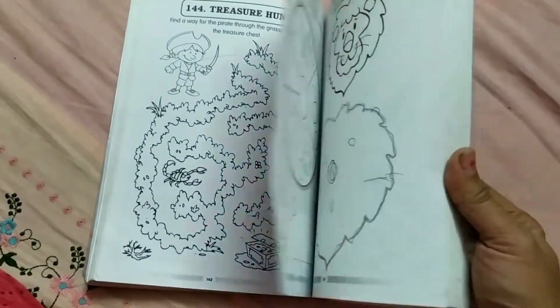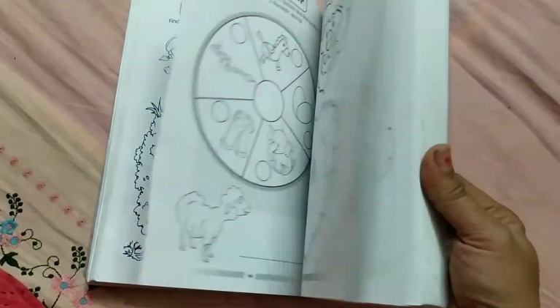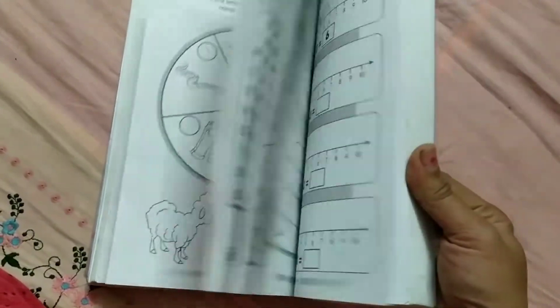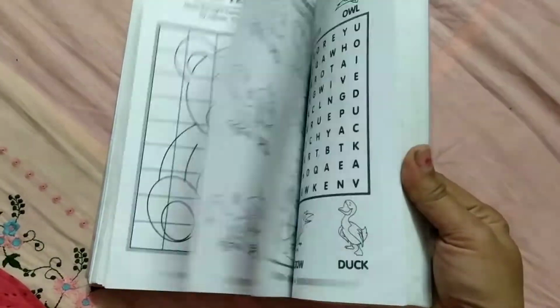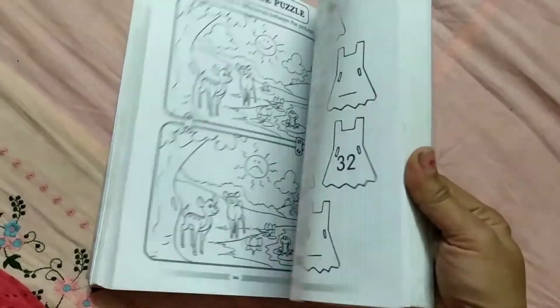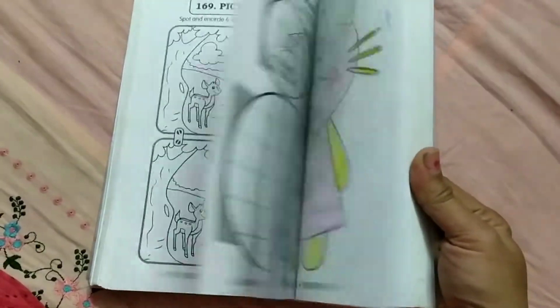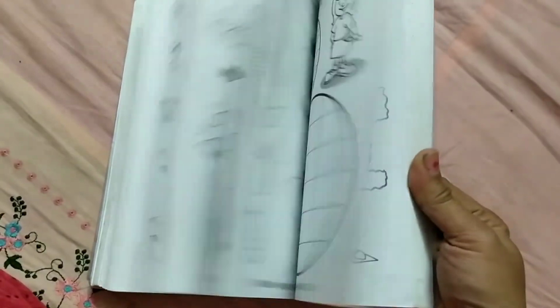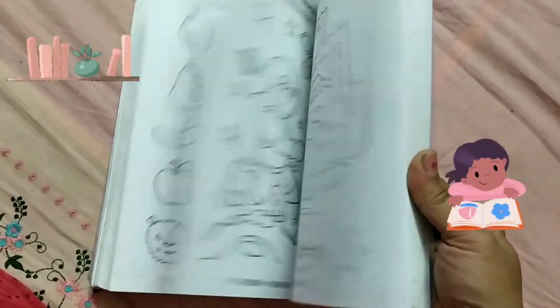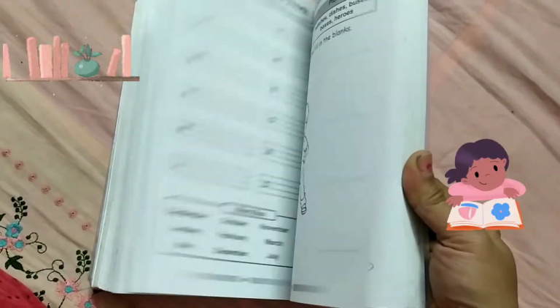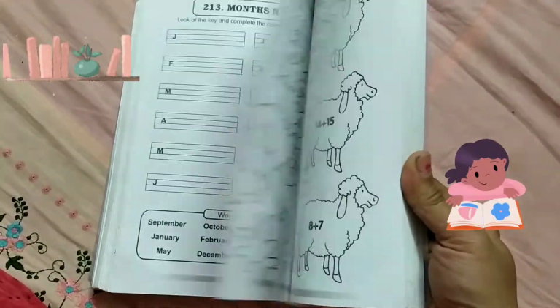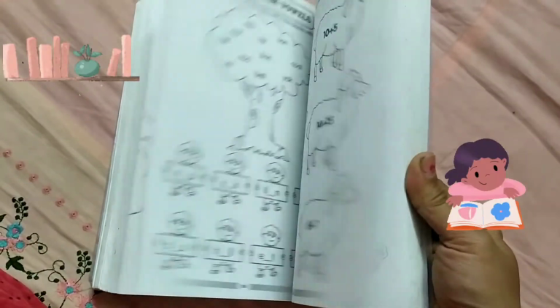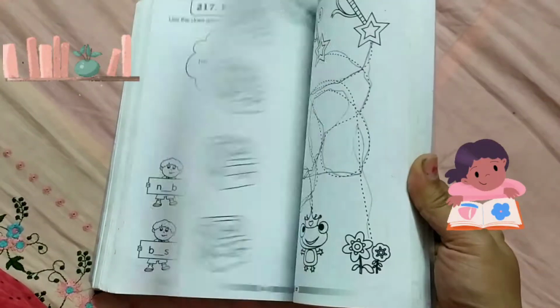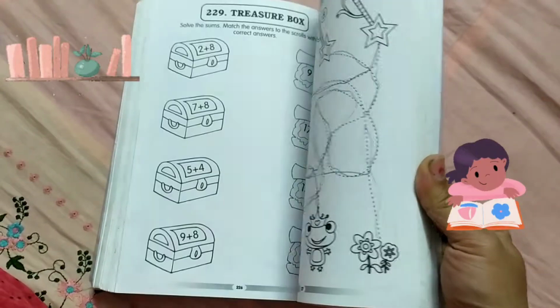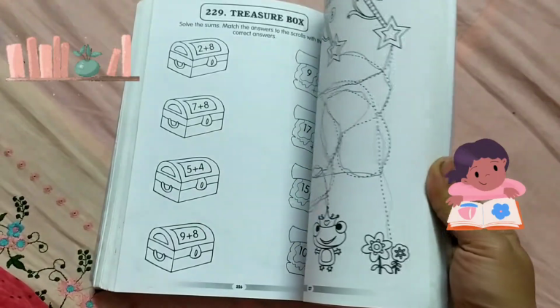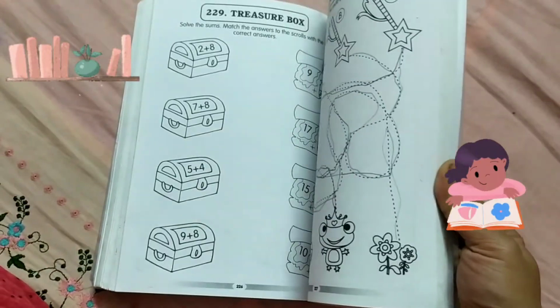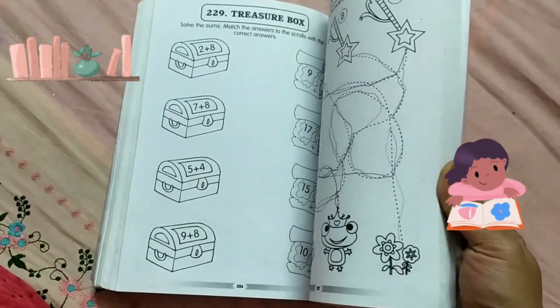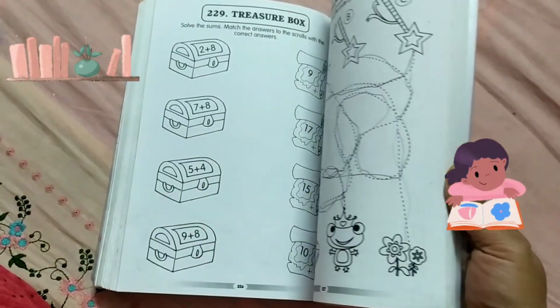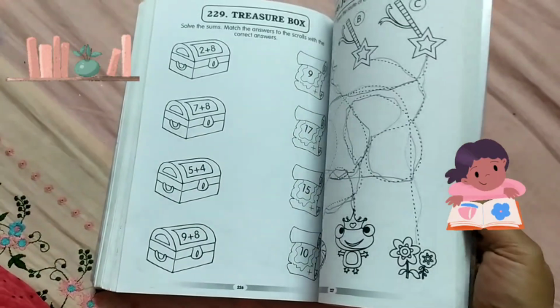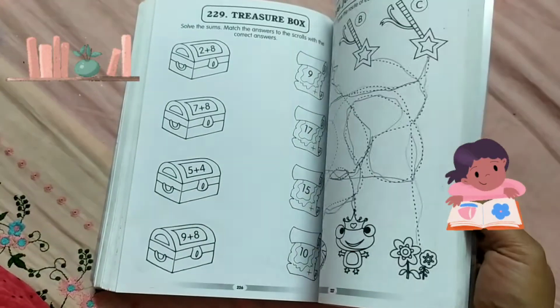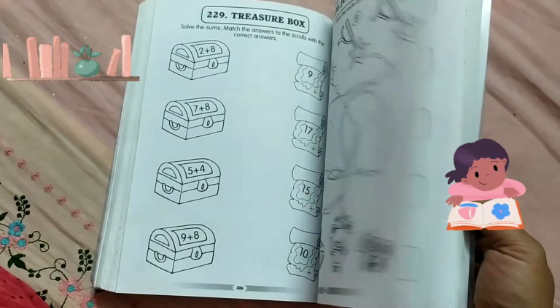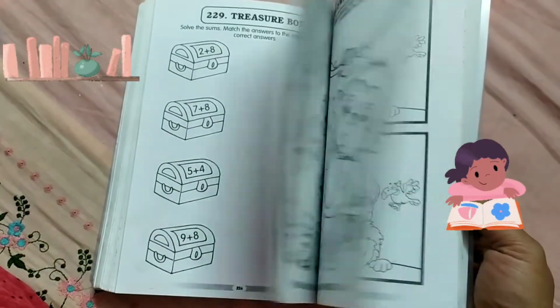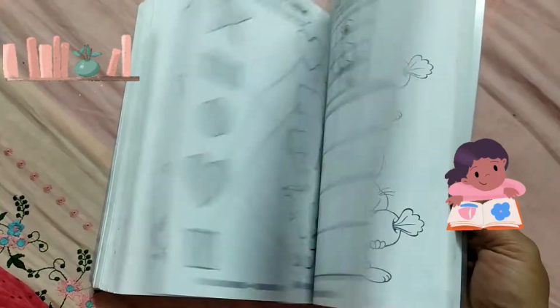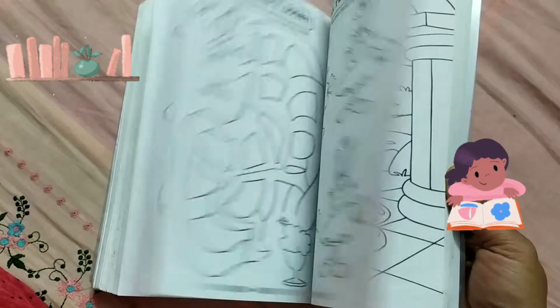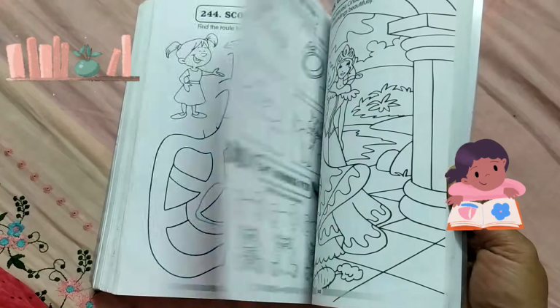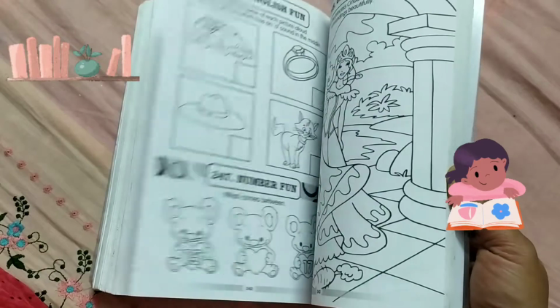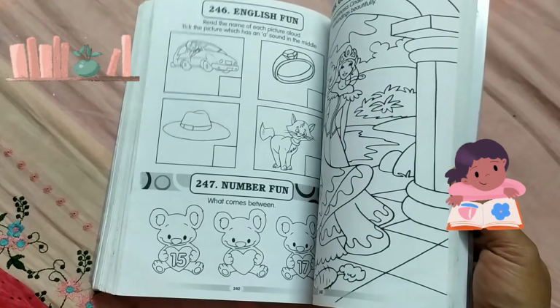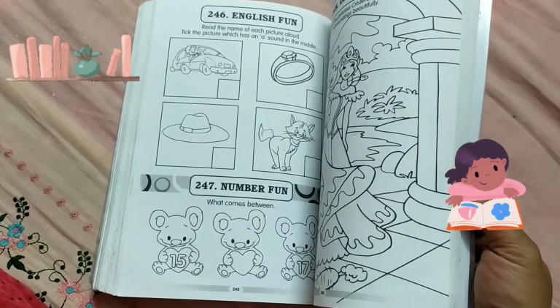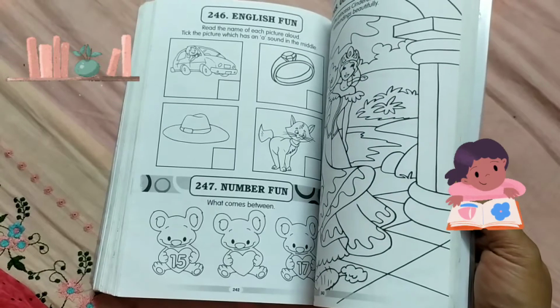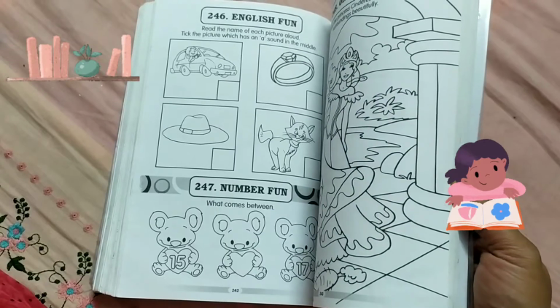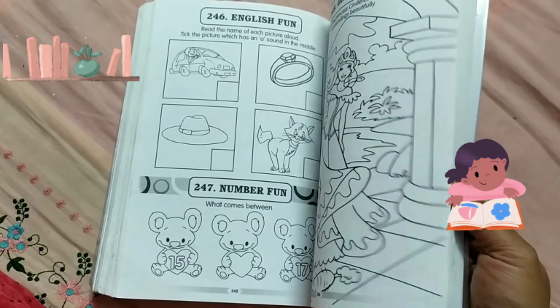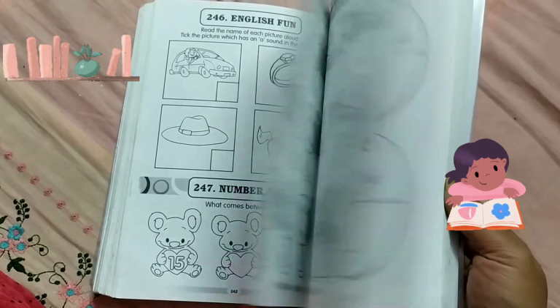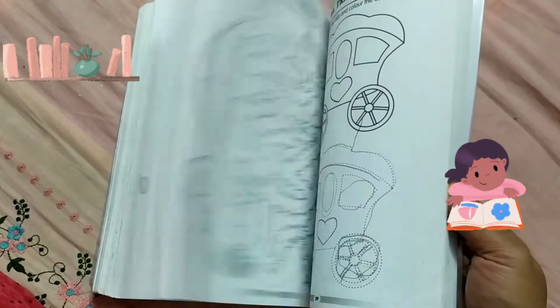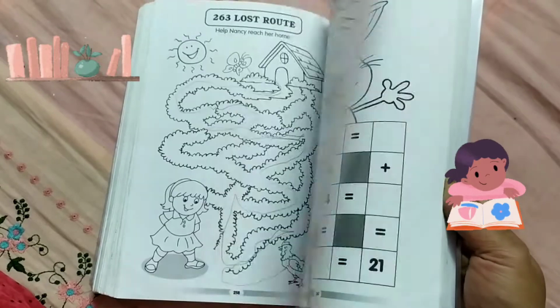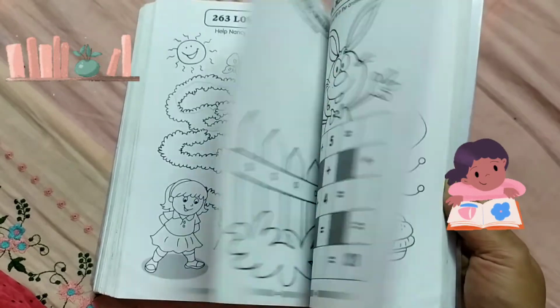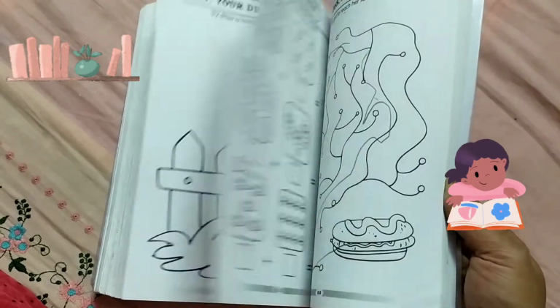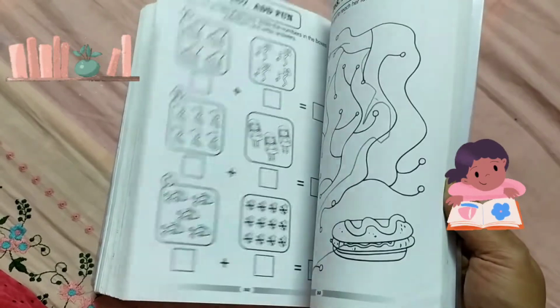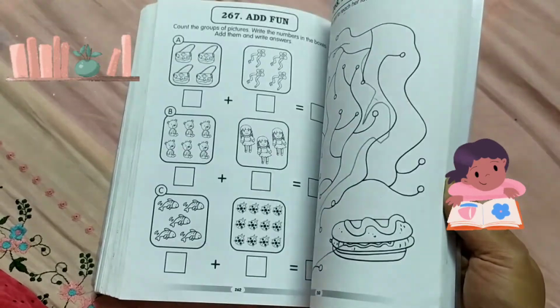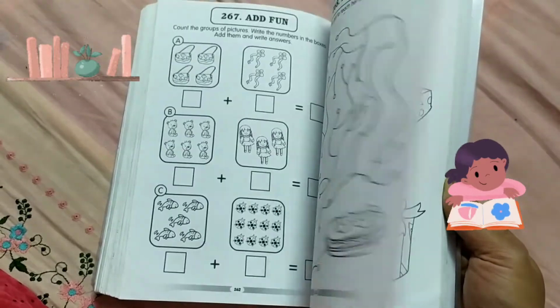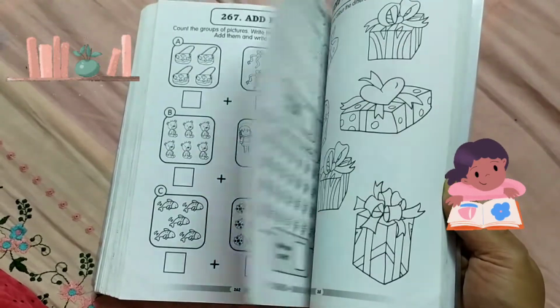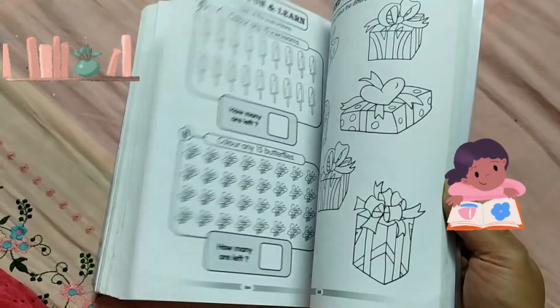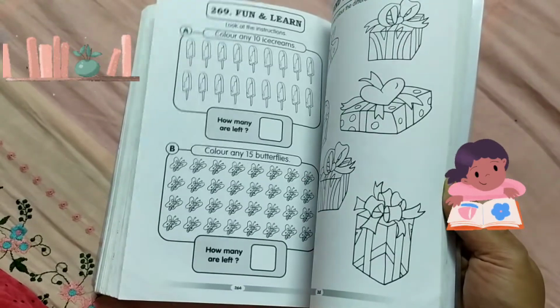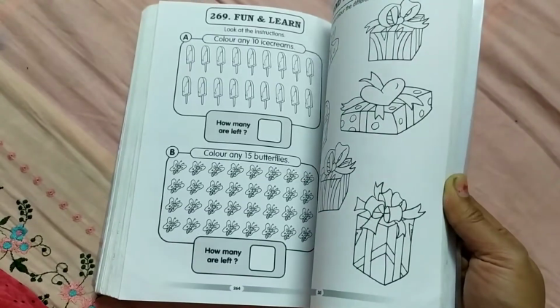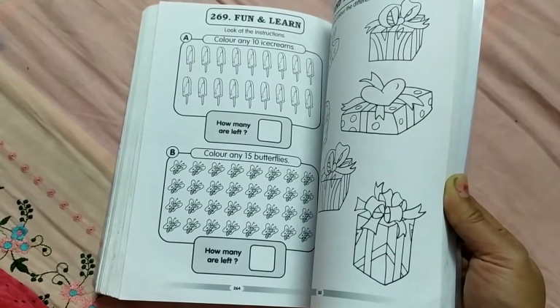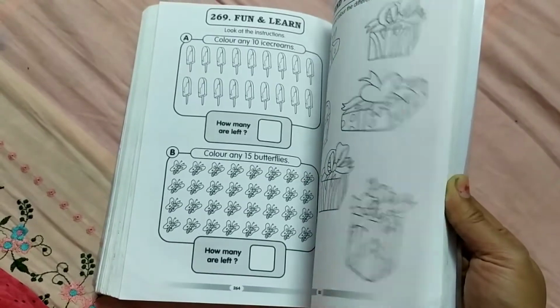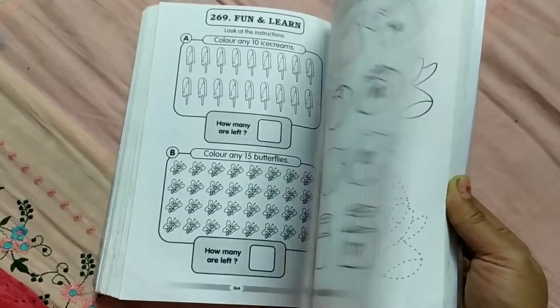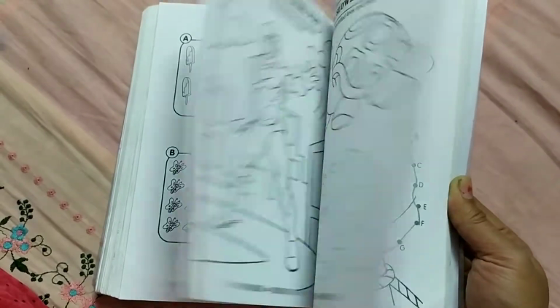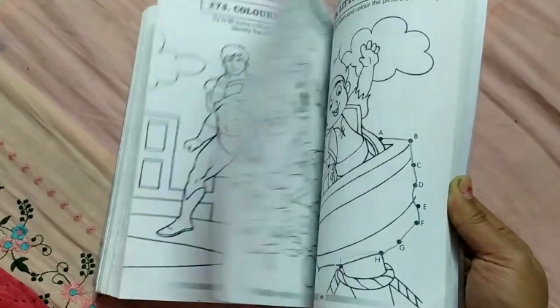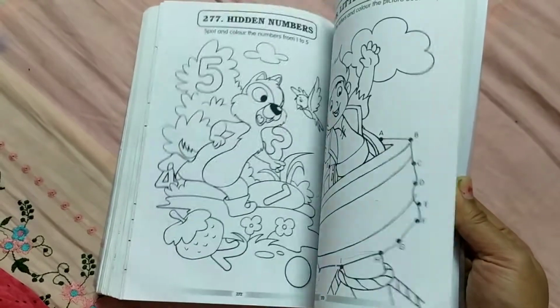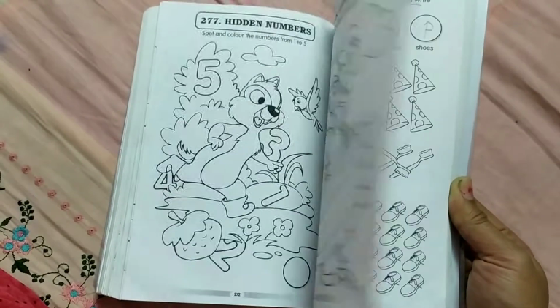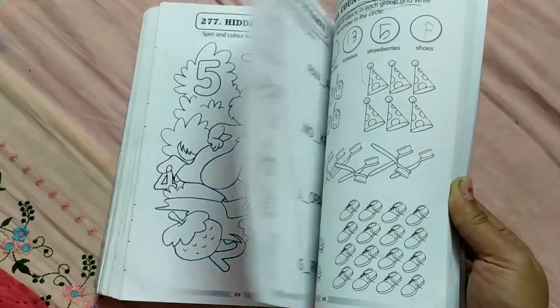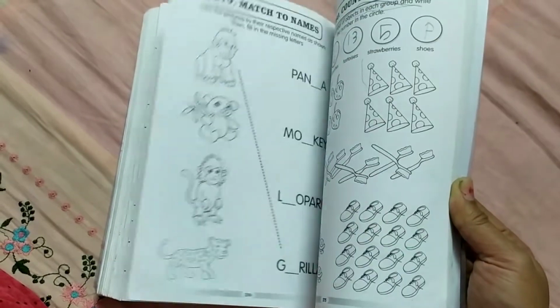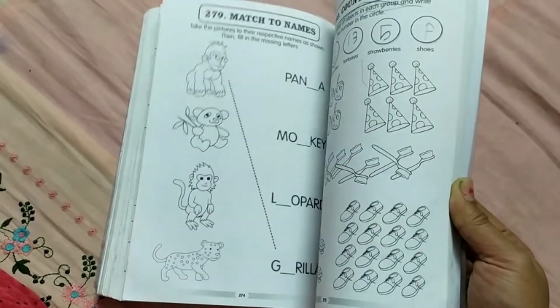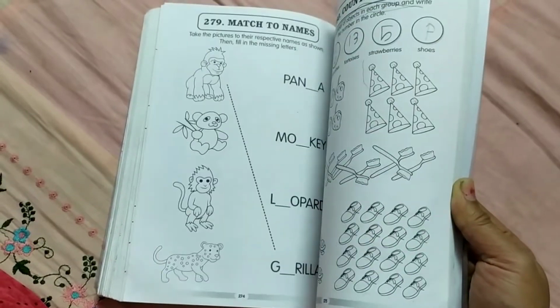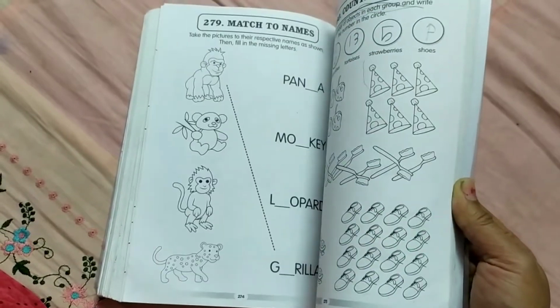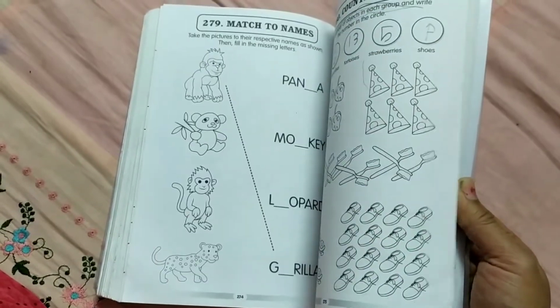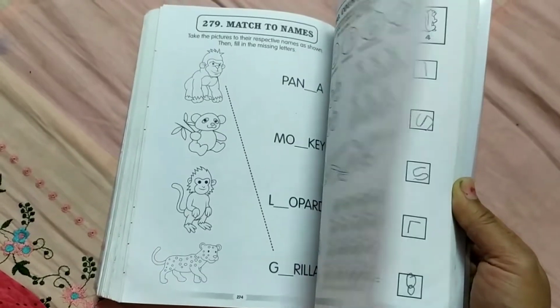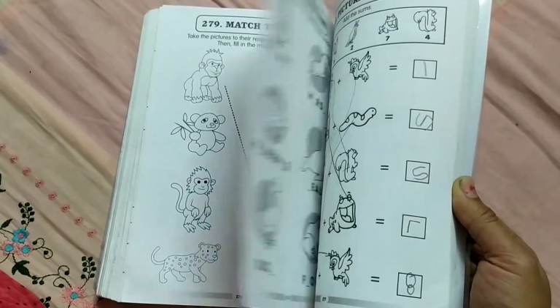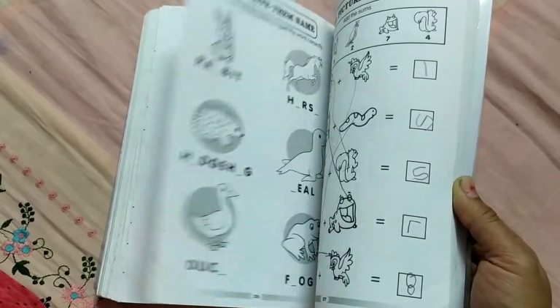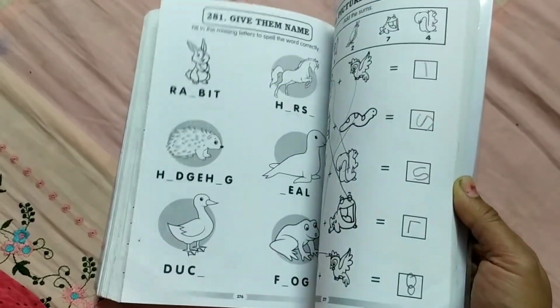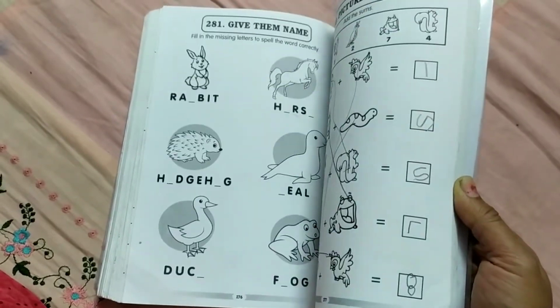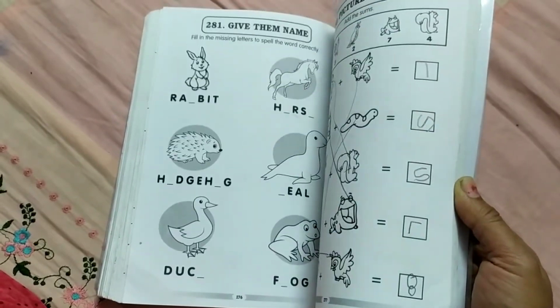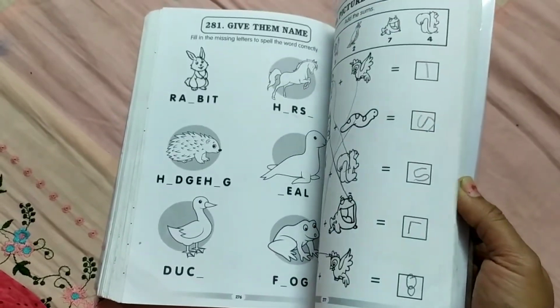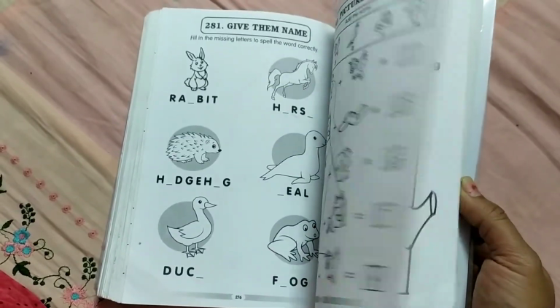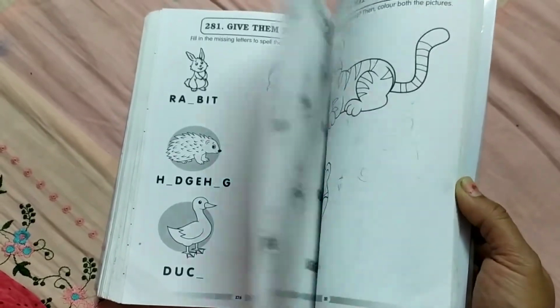It's black and white. This book is really very good. And it's a very big book — over 300 pages.